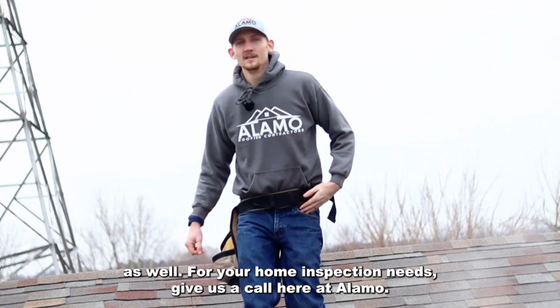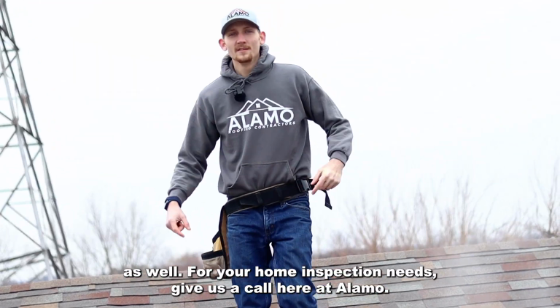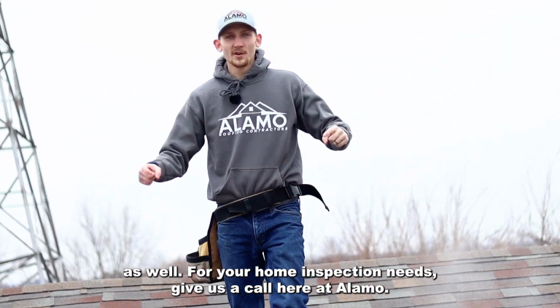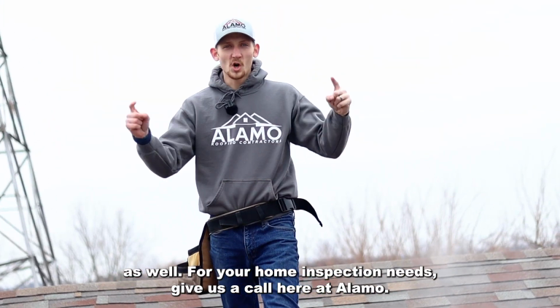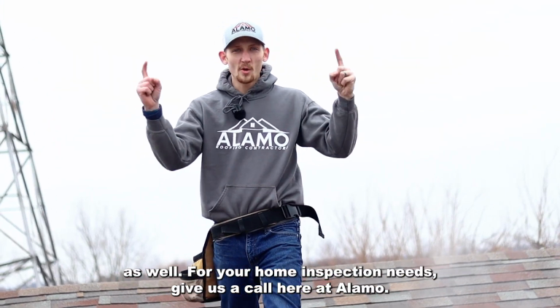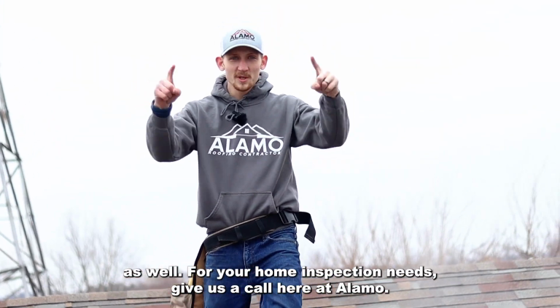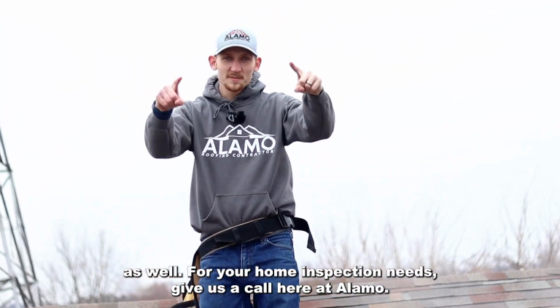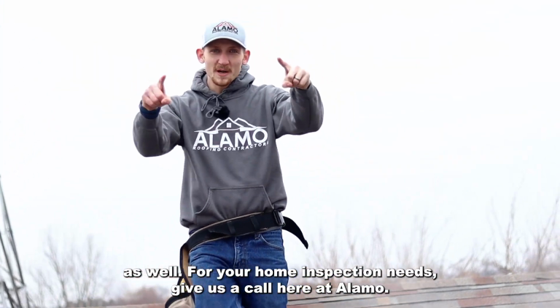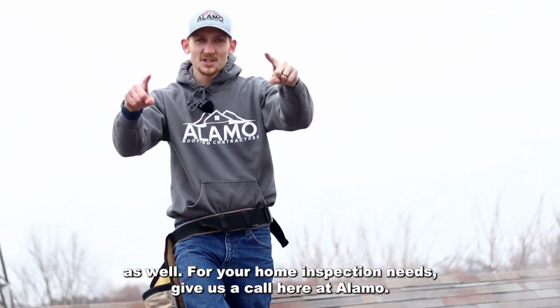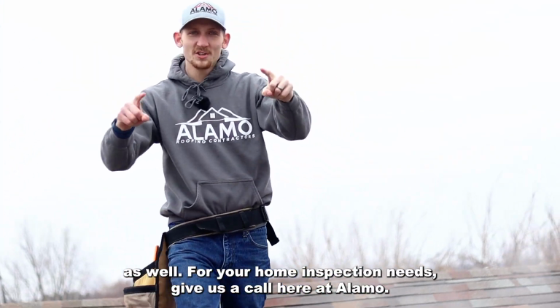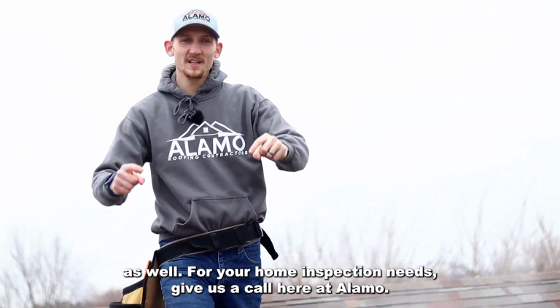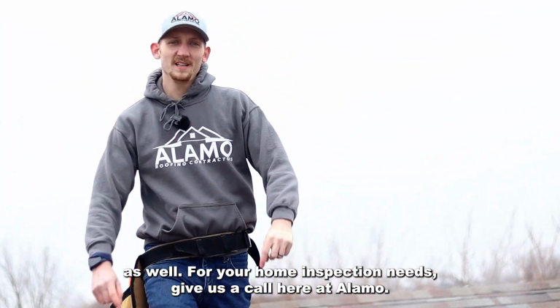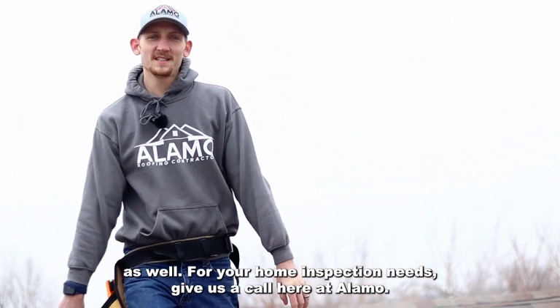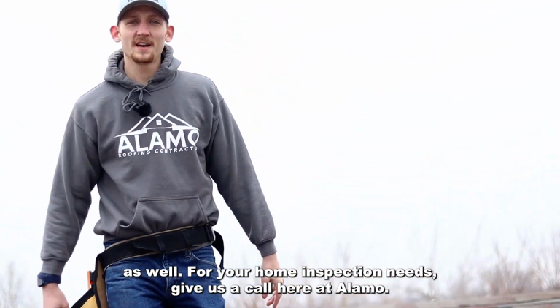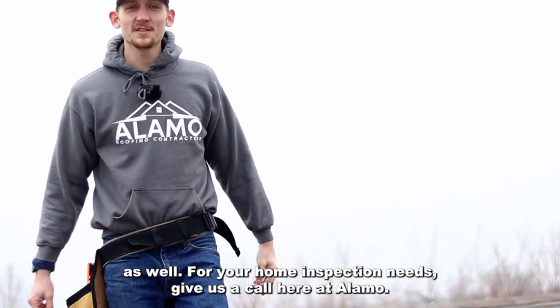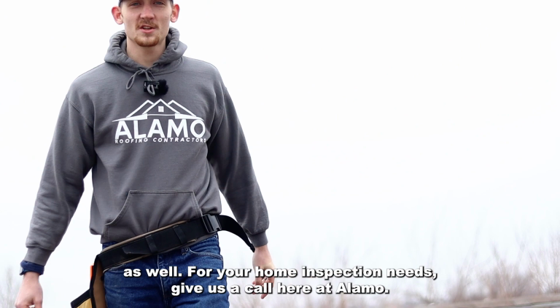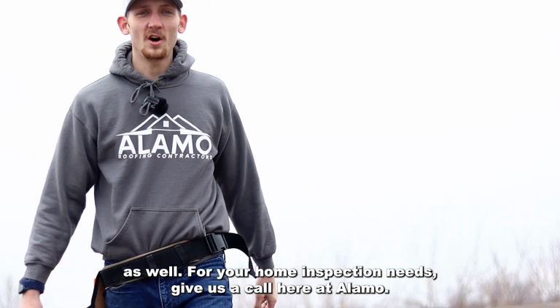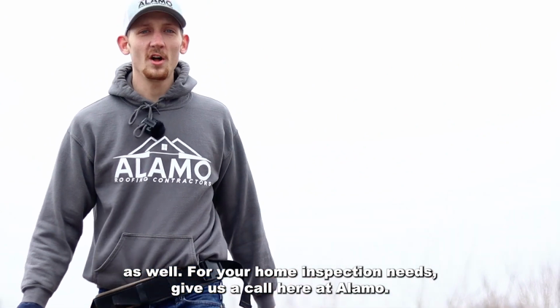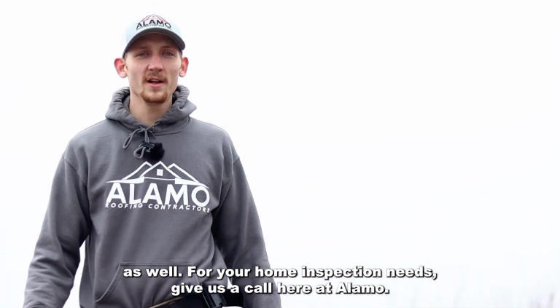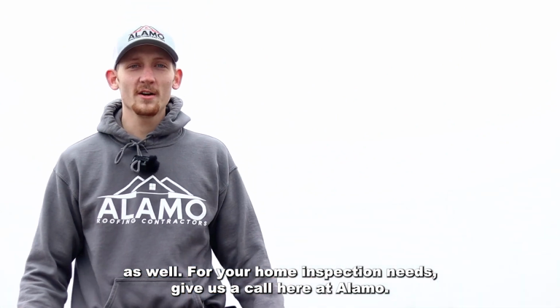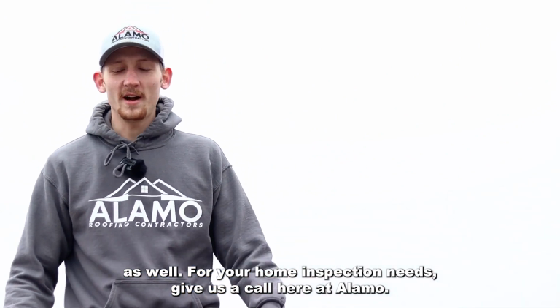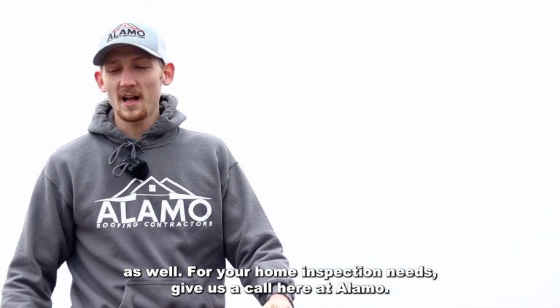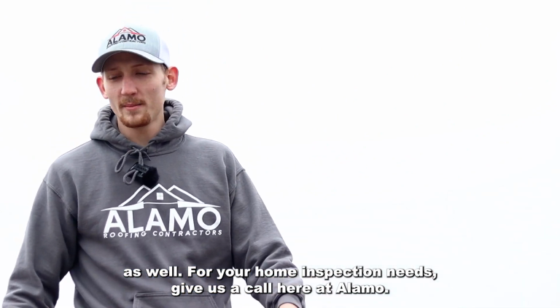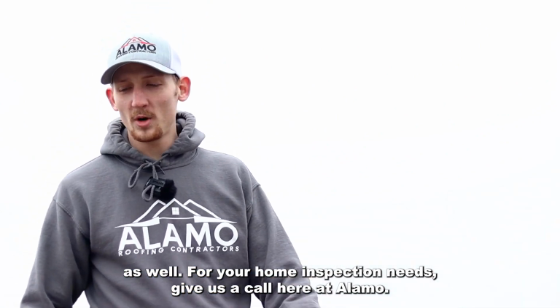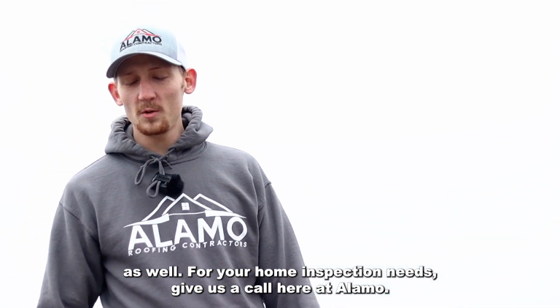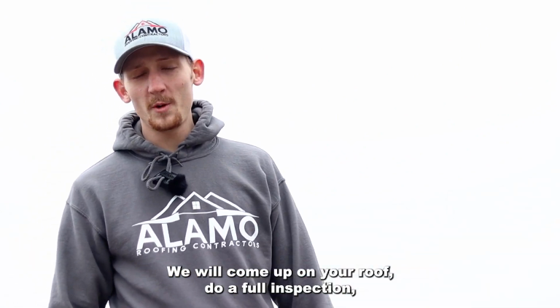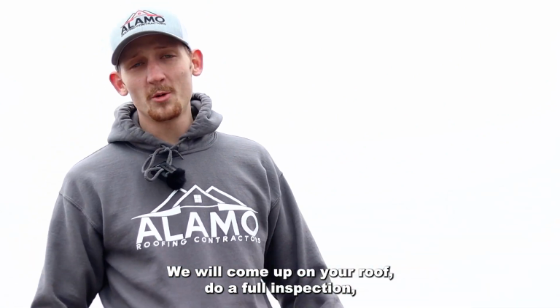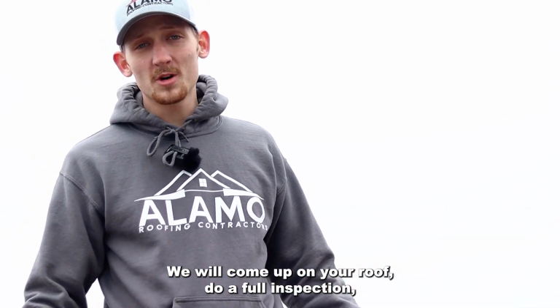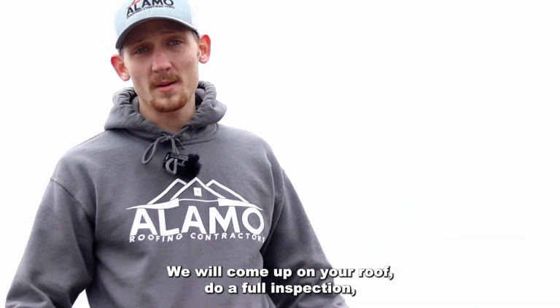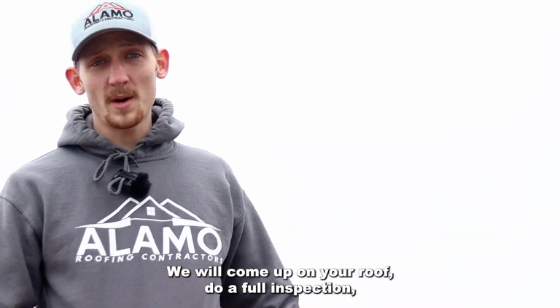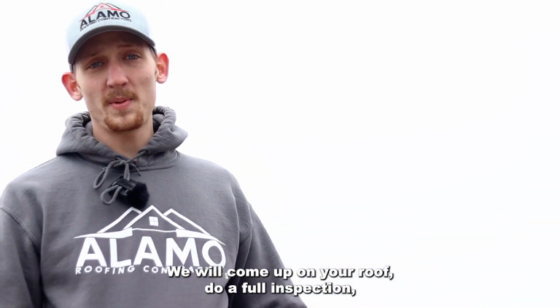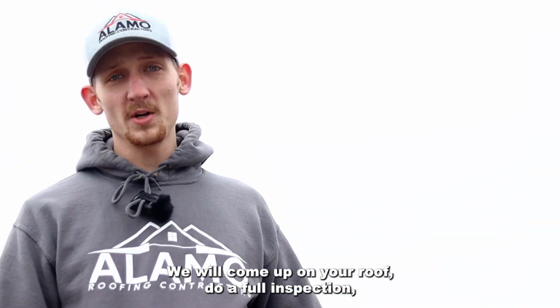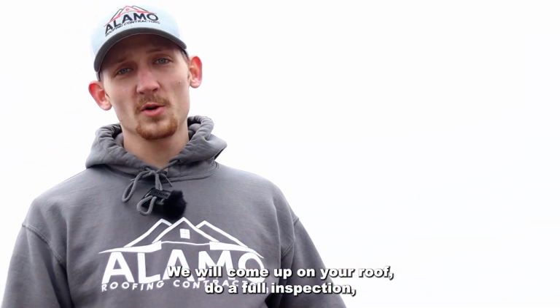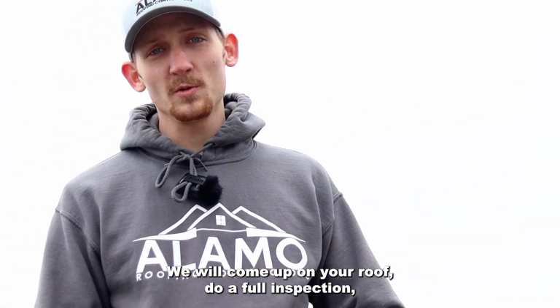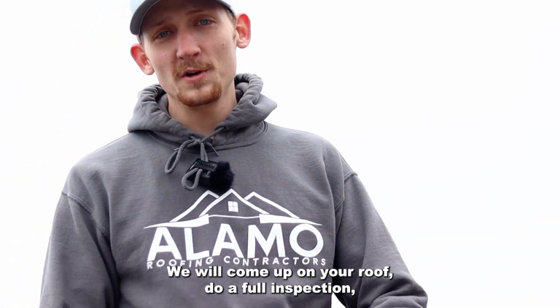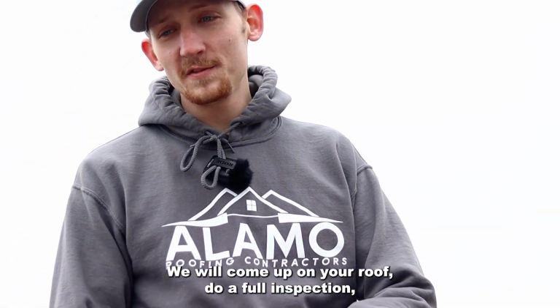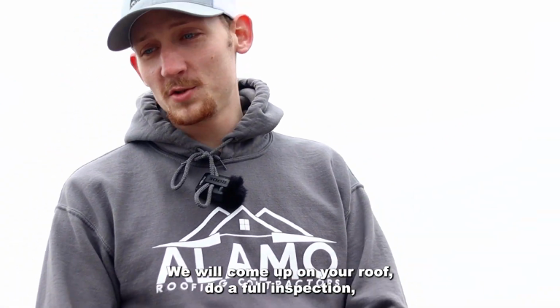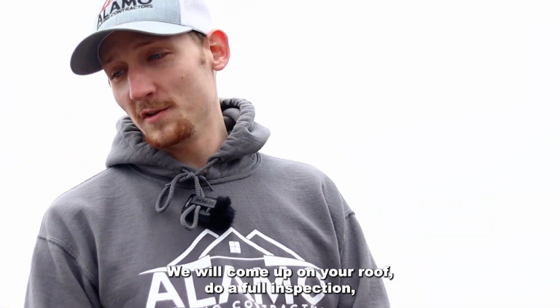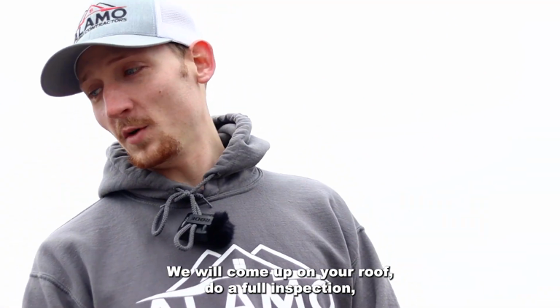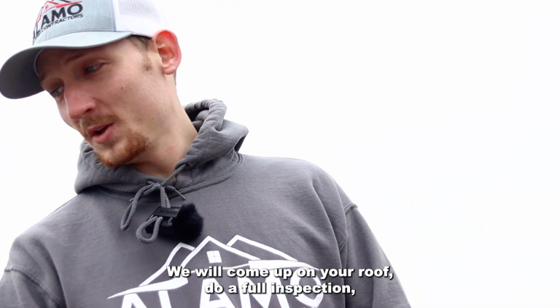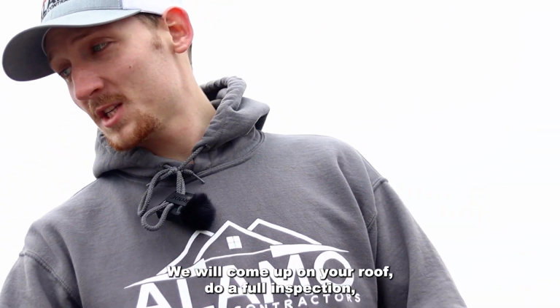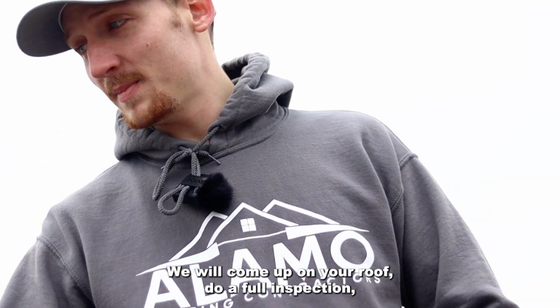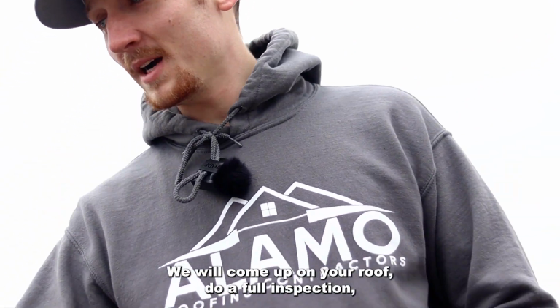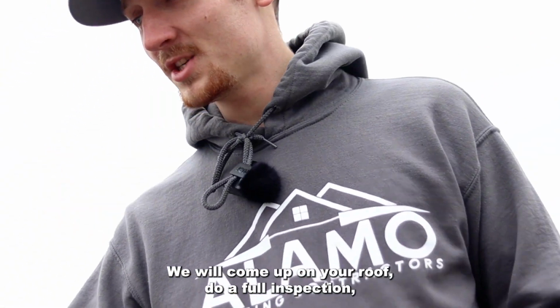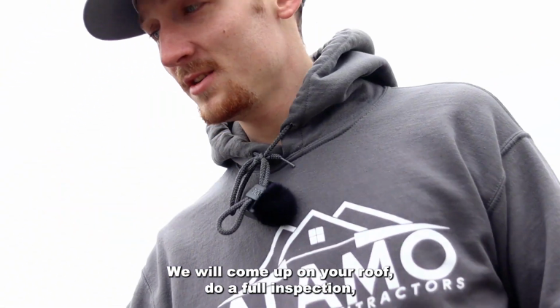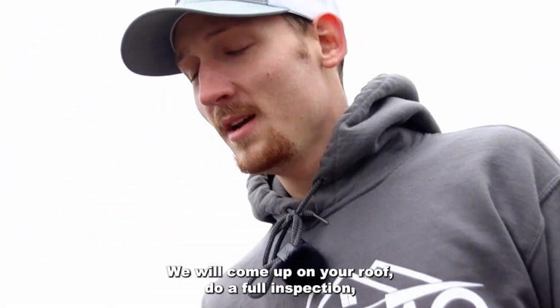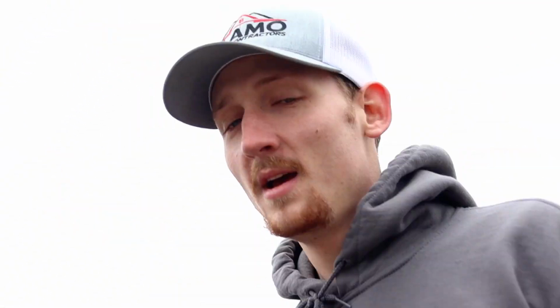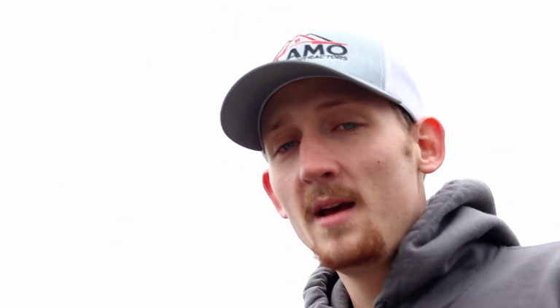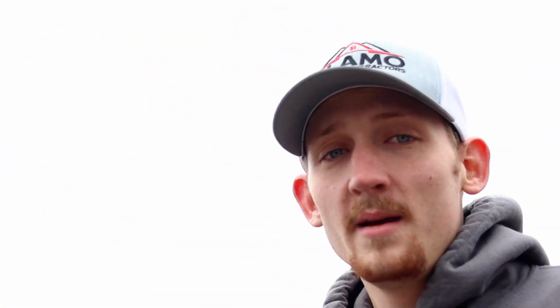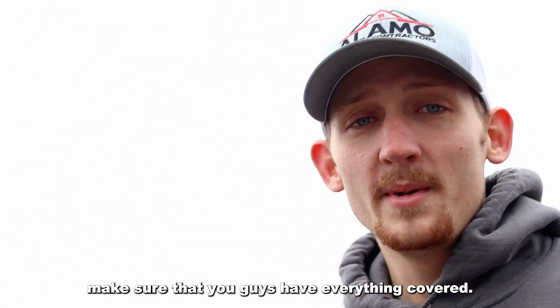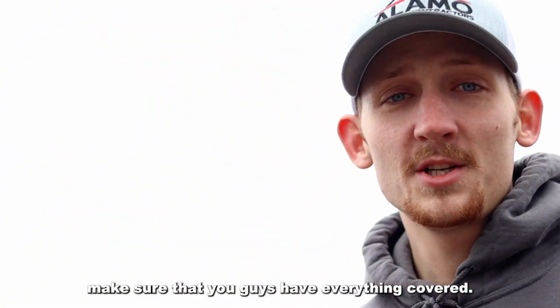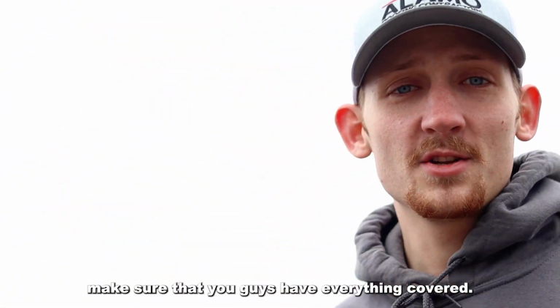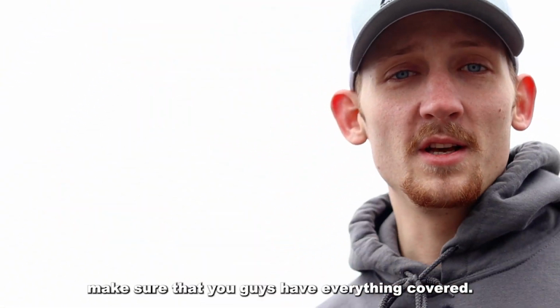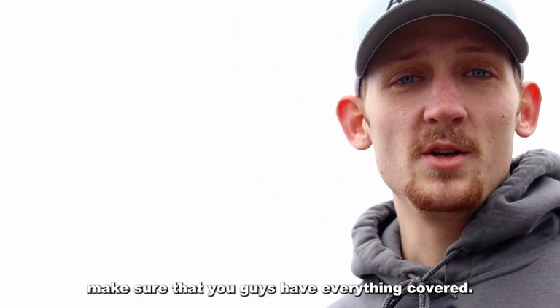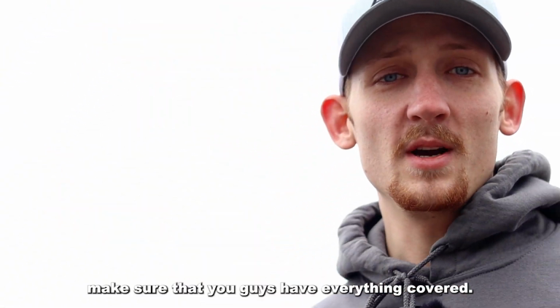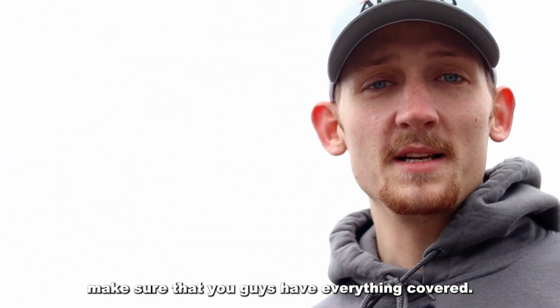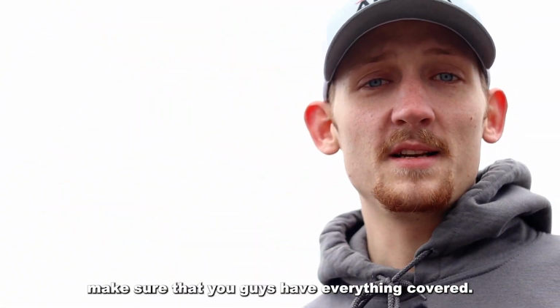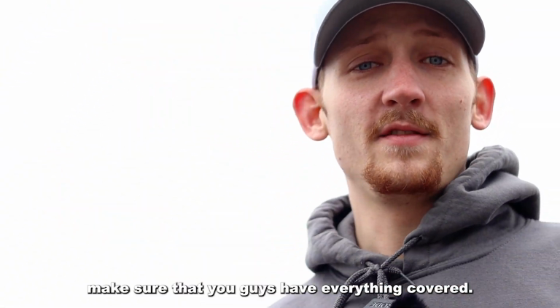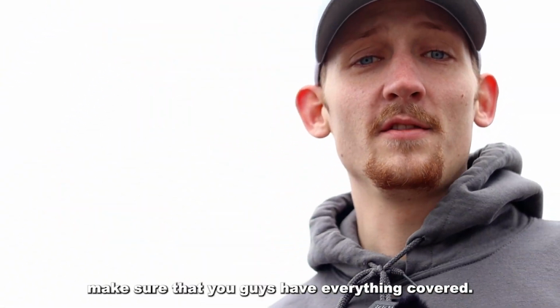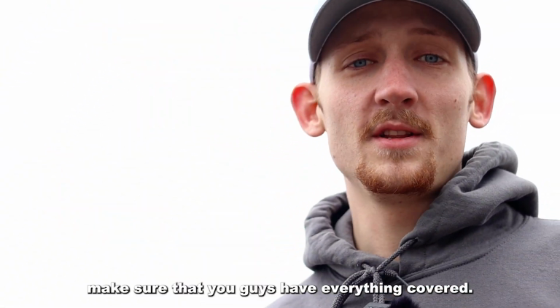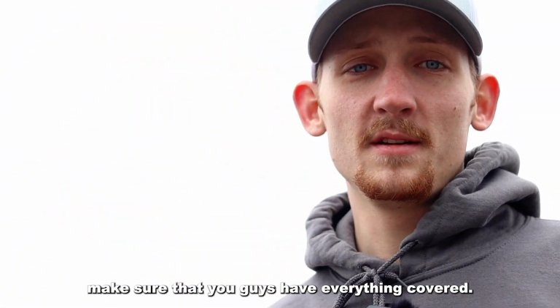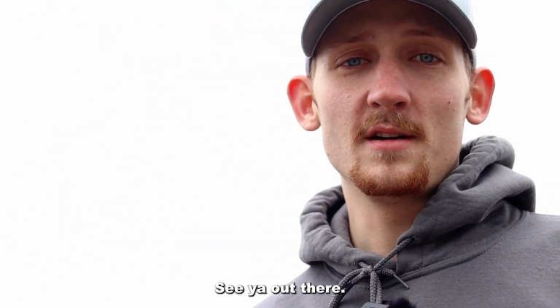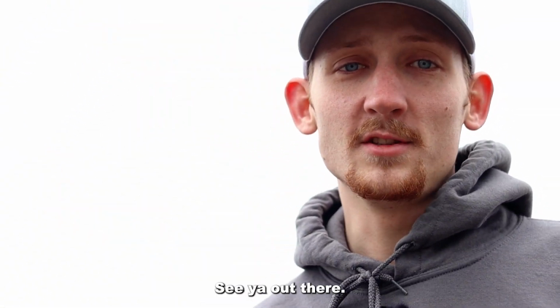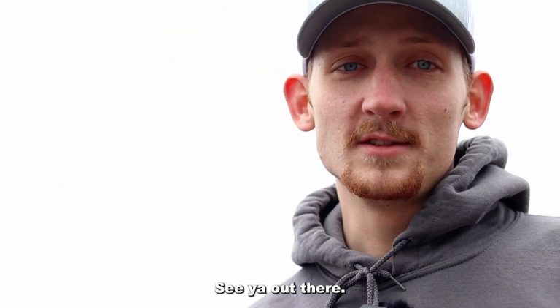For your home inspection needs, give us a call here at Alamo. We will come up on your roof, do a full inspection, and make sure that you guys have everything covered.